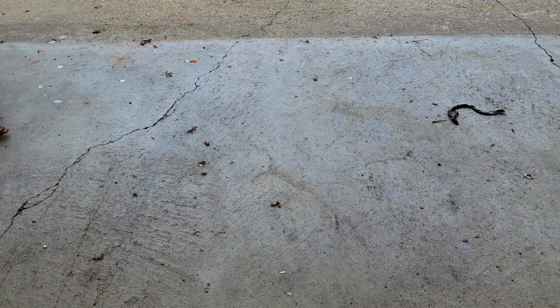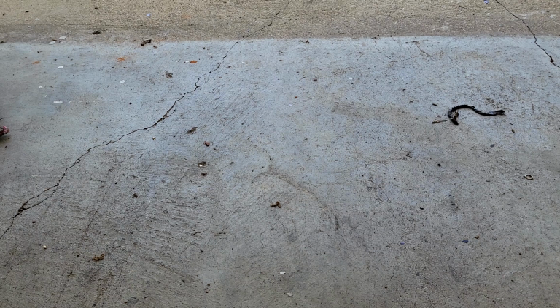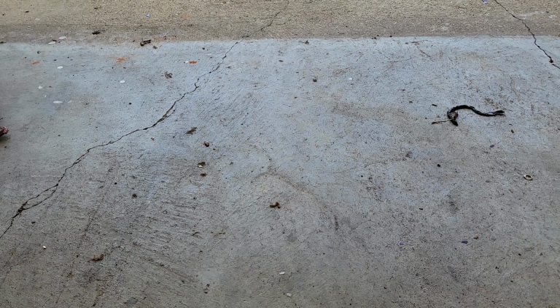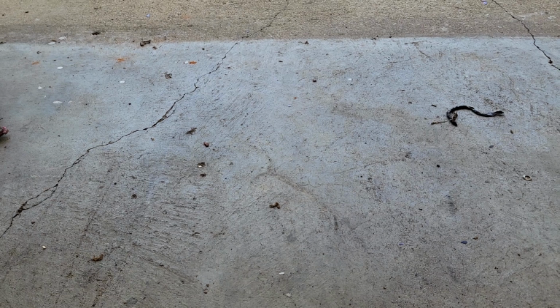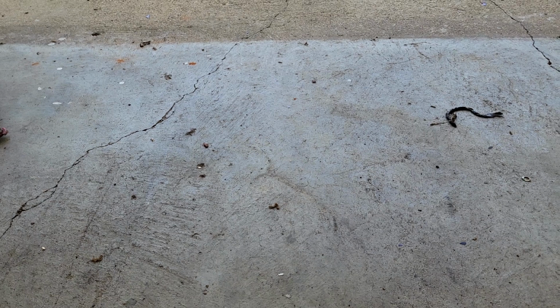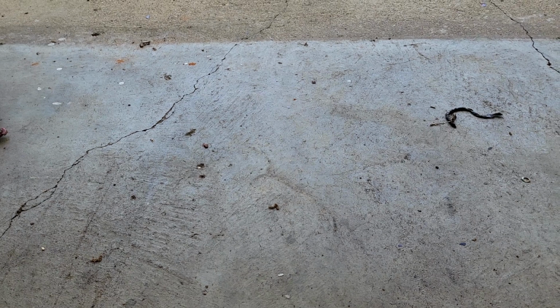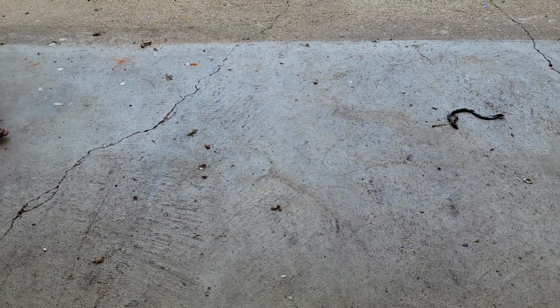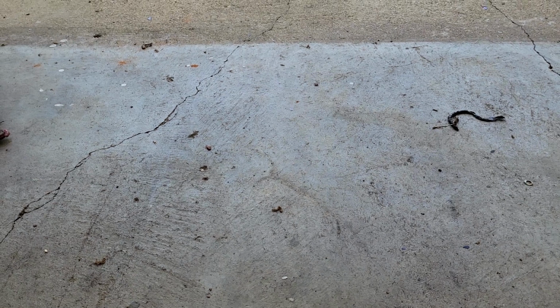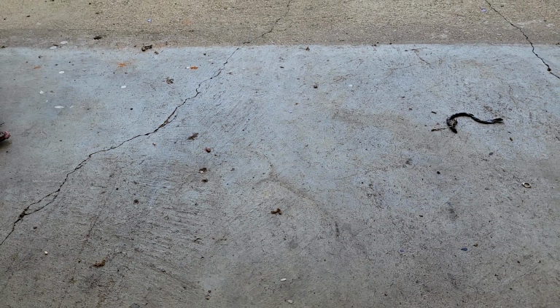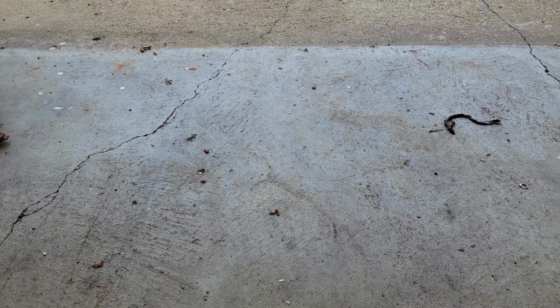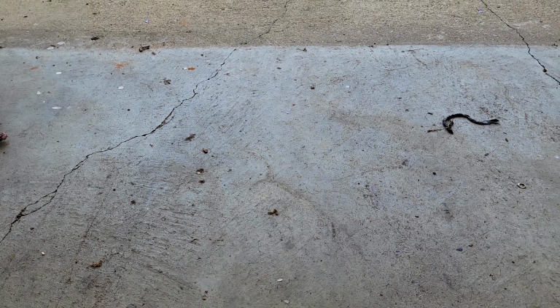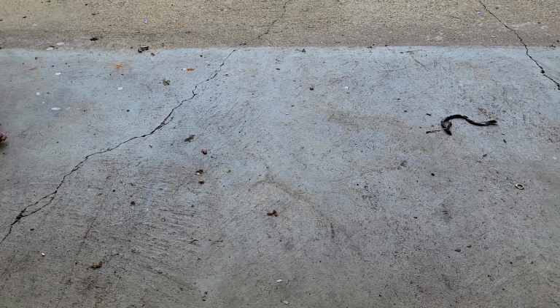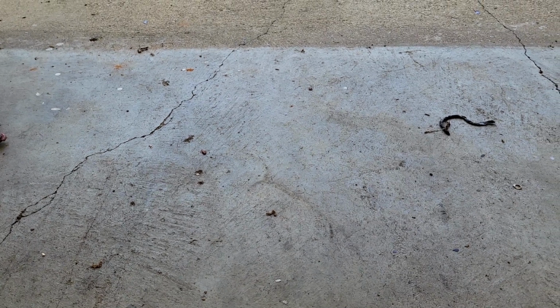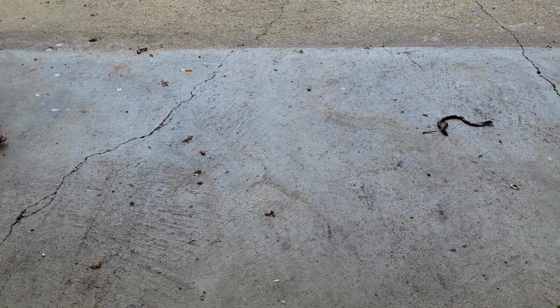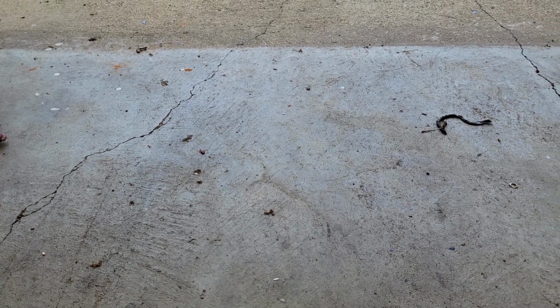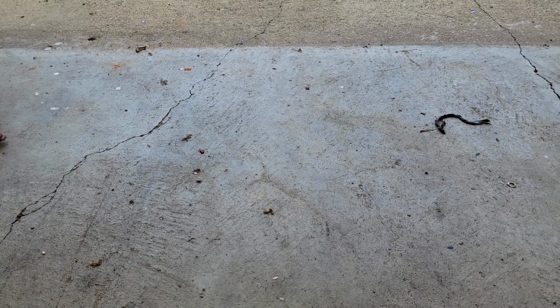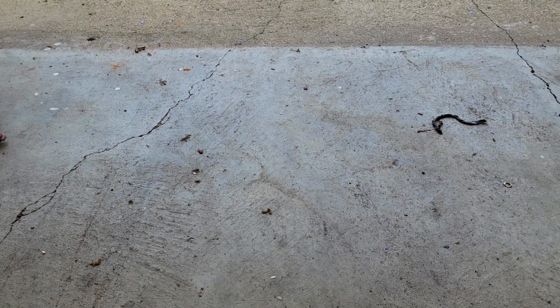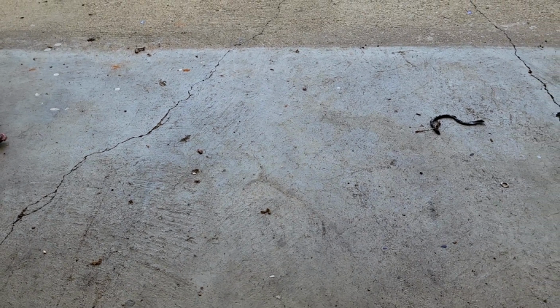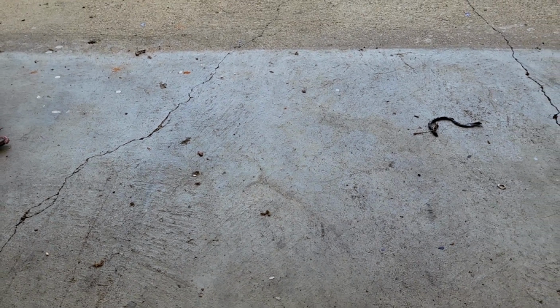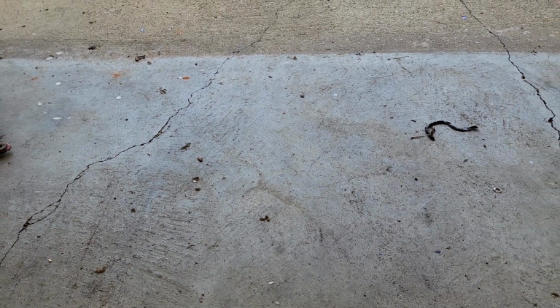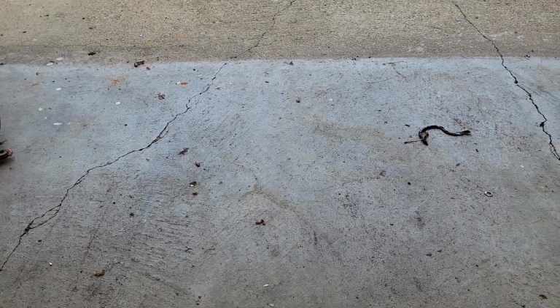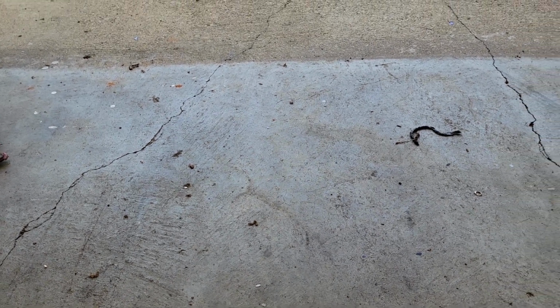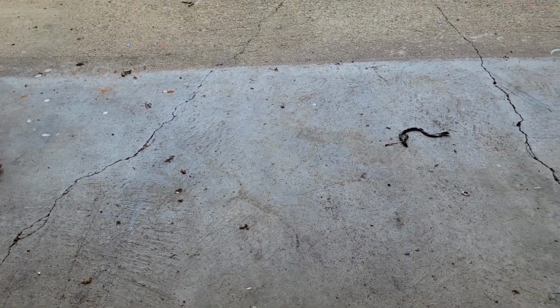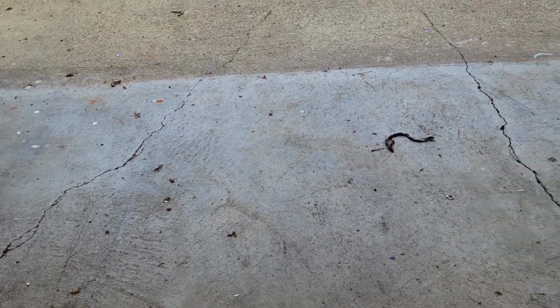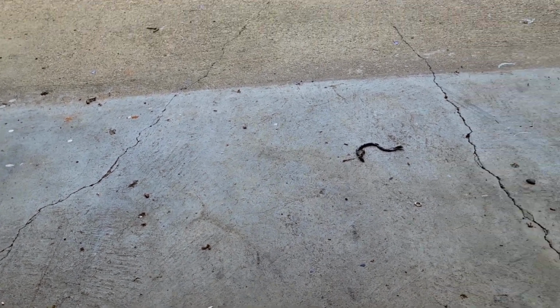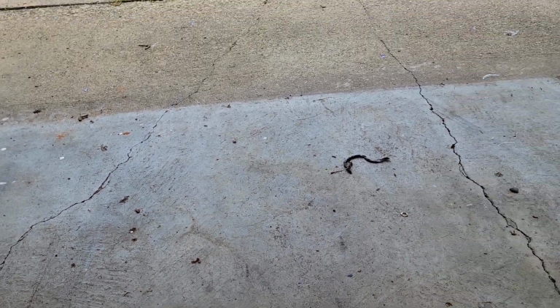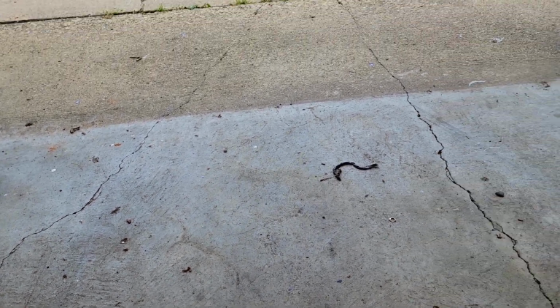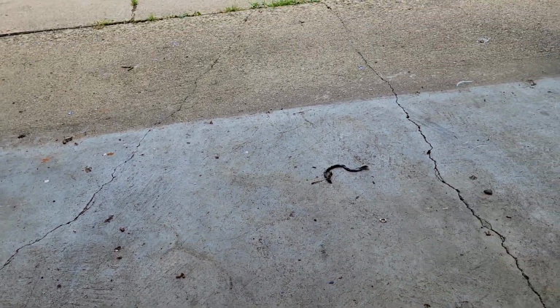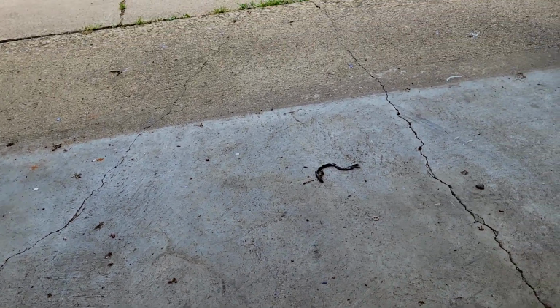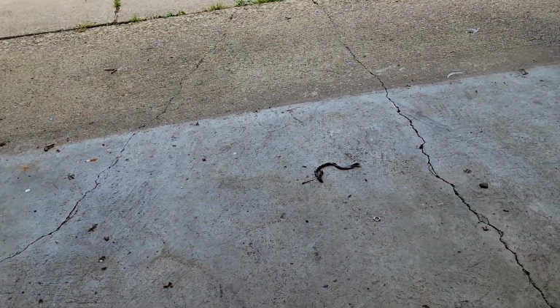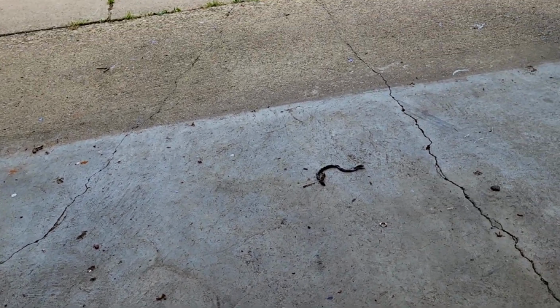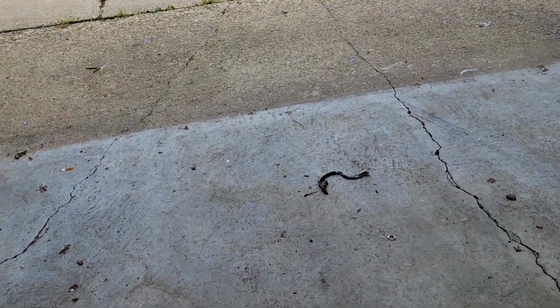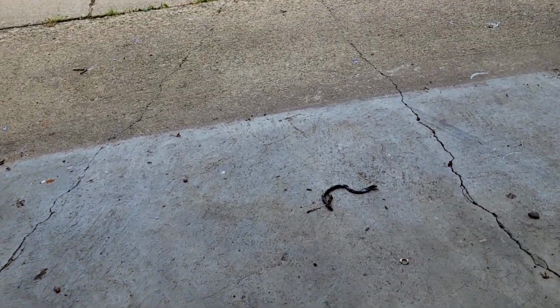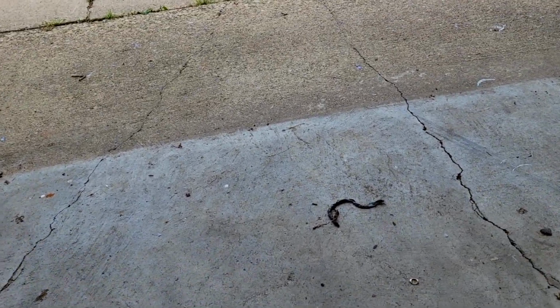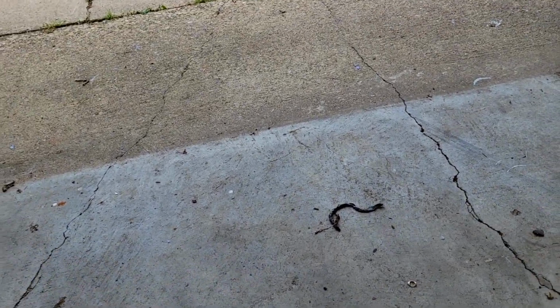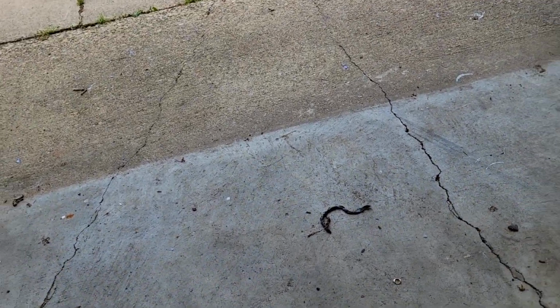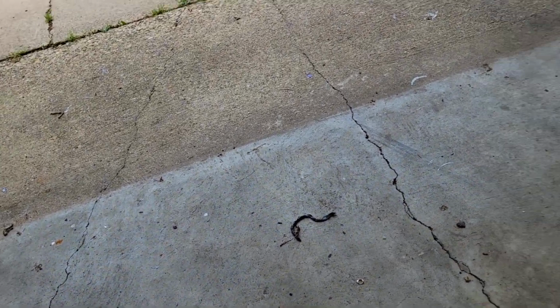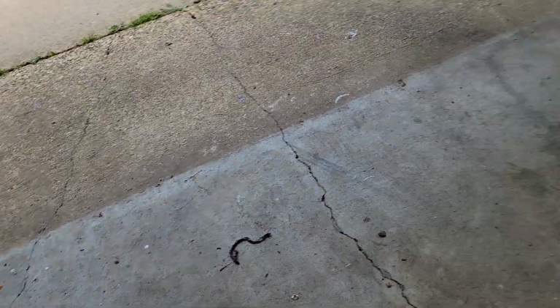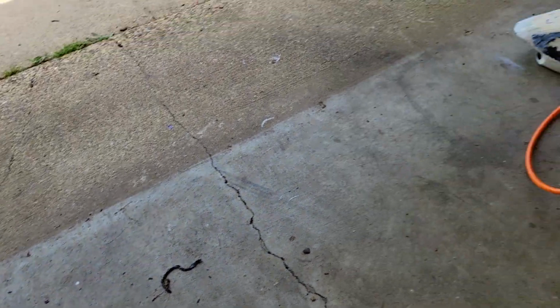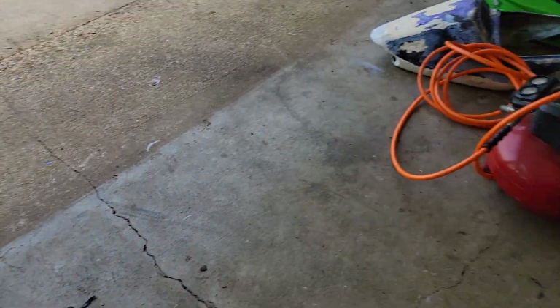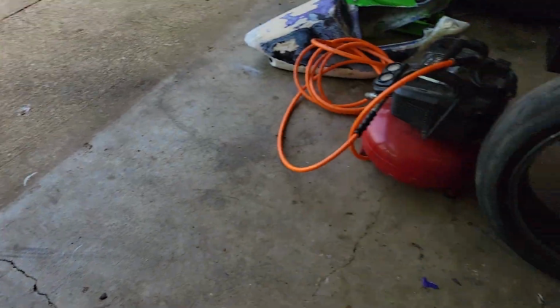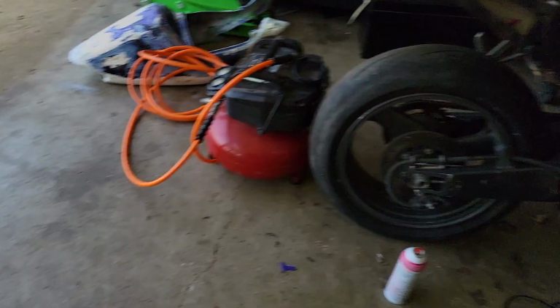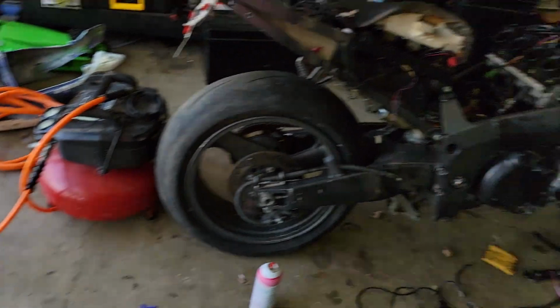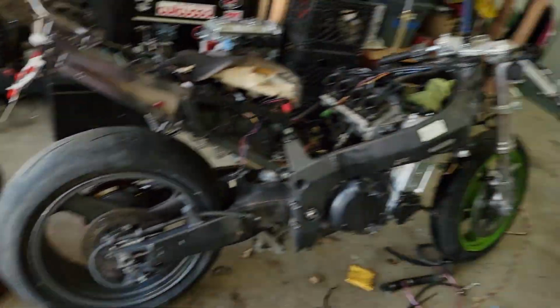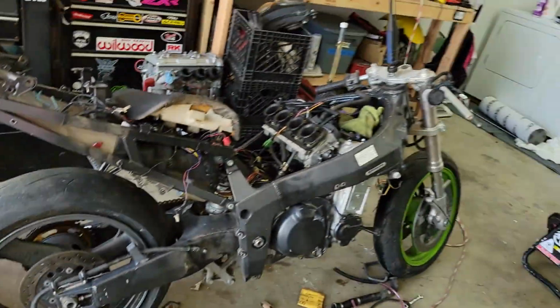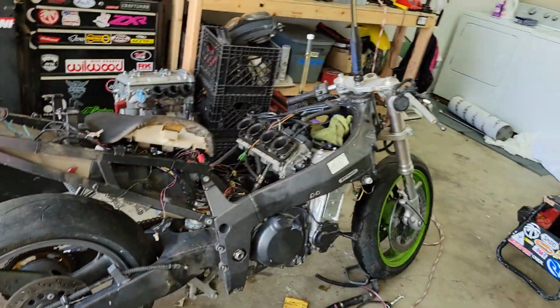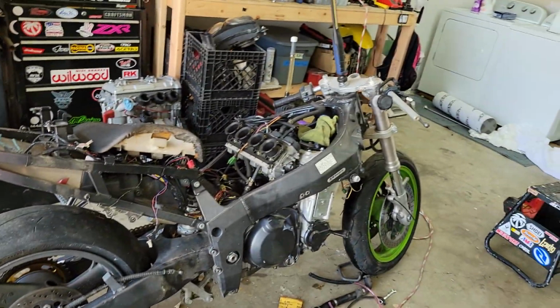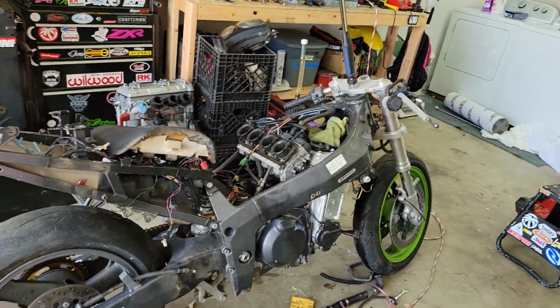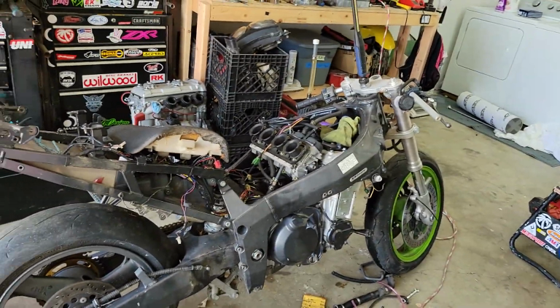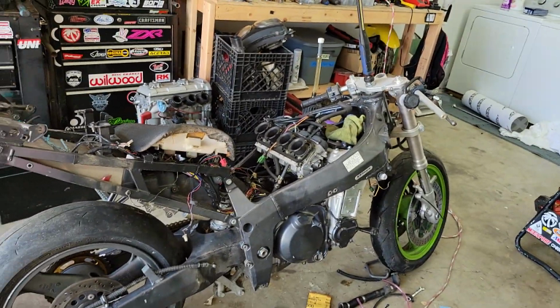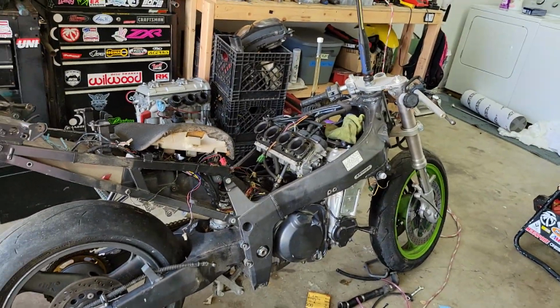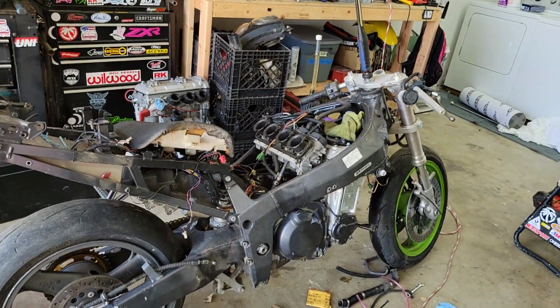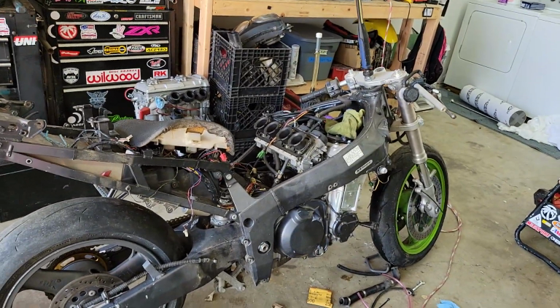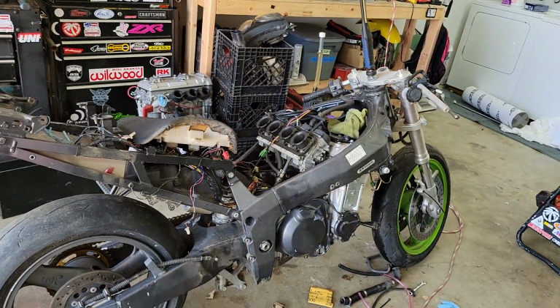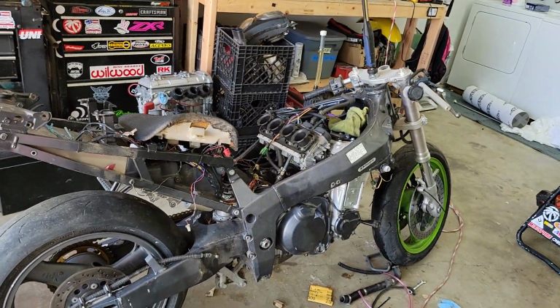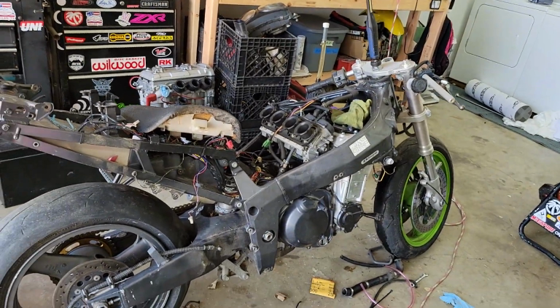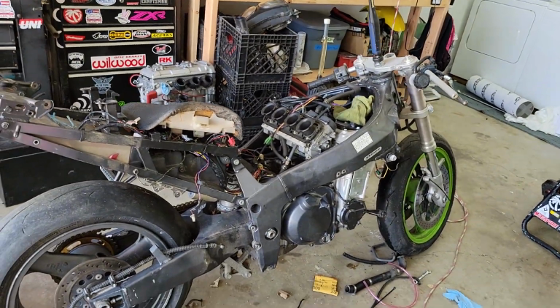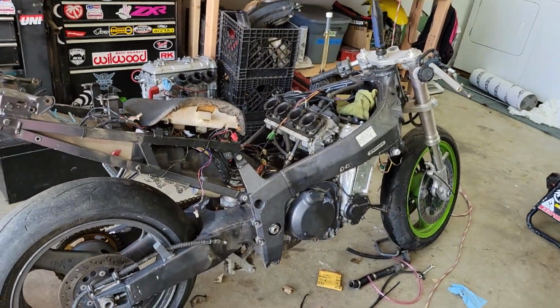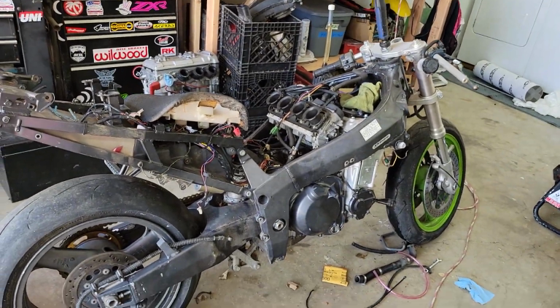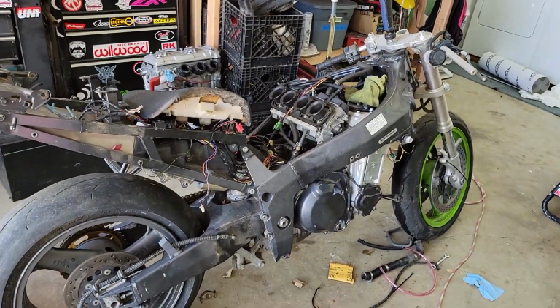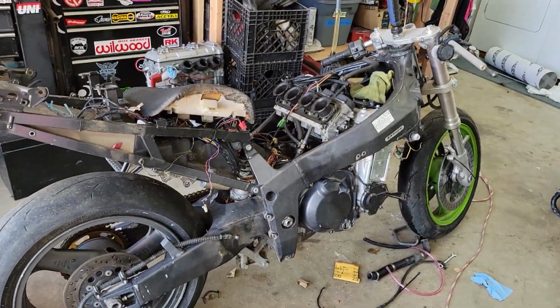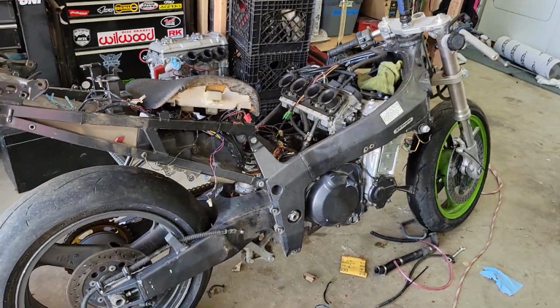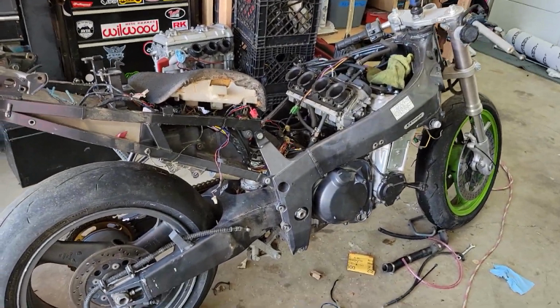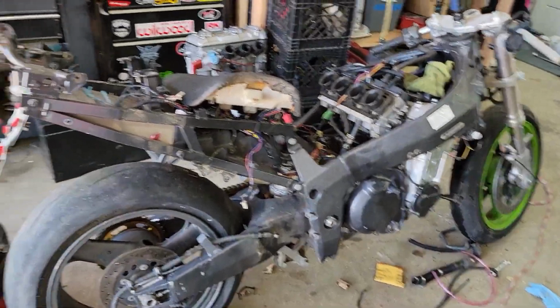Alright, welcome back. This is the final reveal. First though, I'll show you my other project. That's a parts bike.